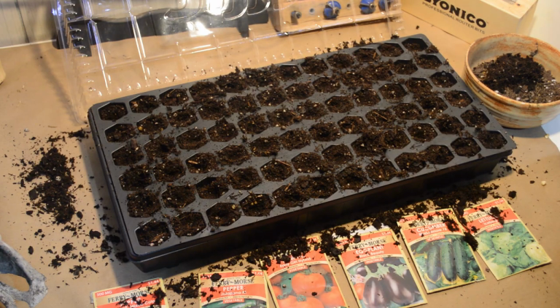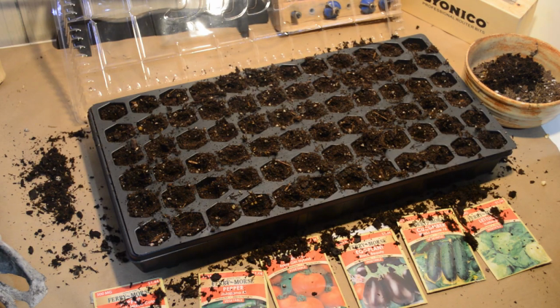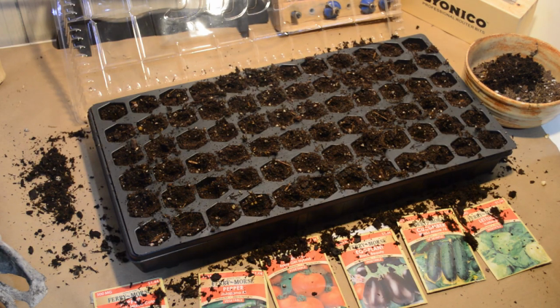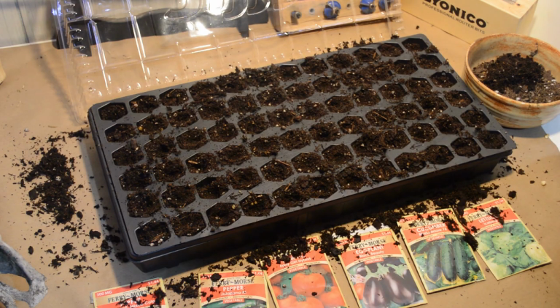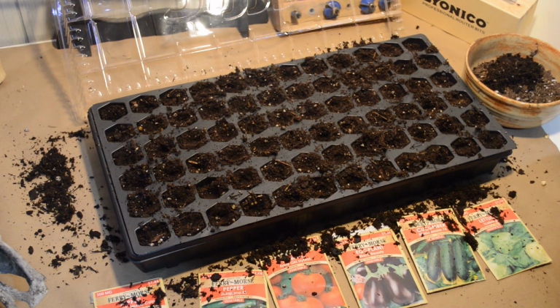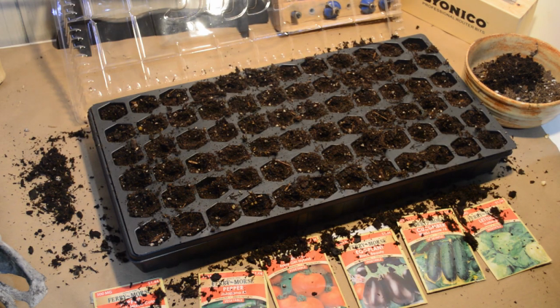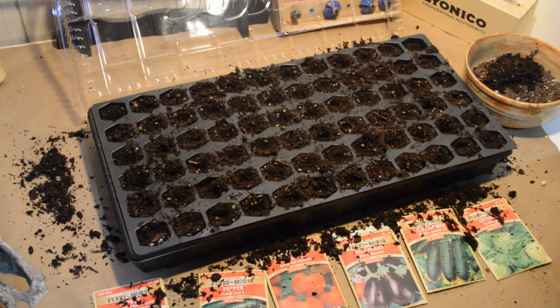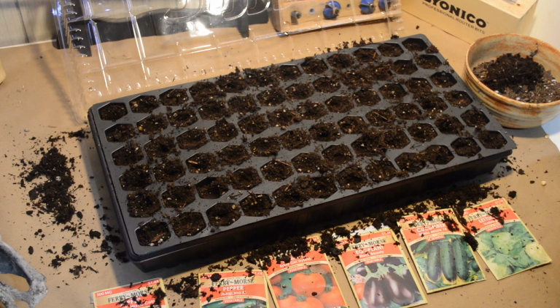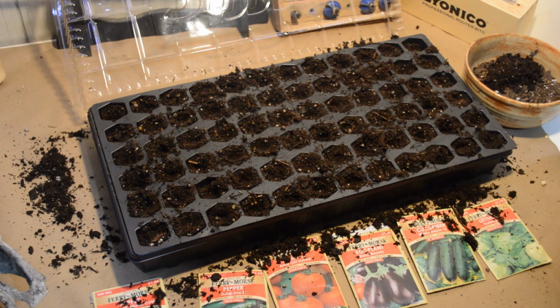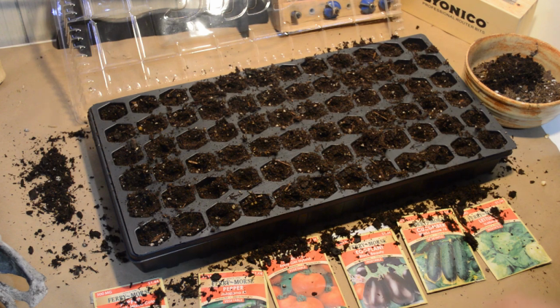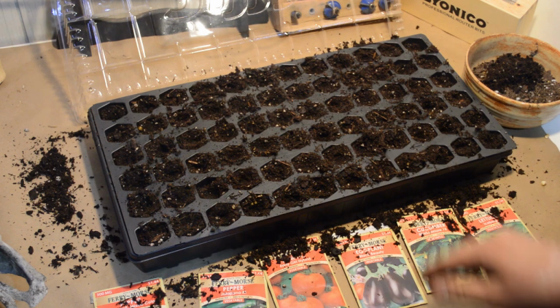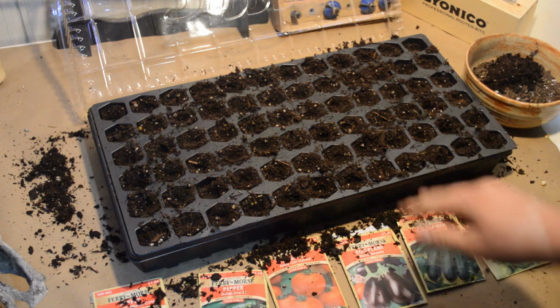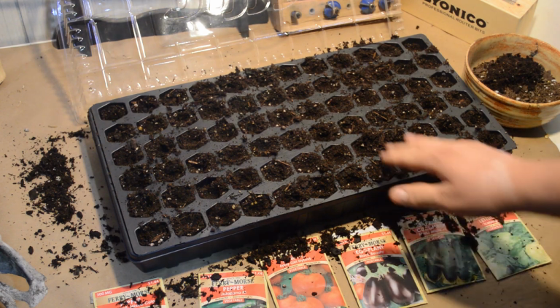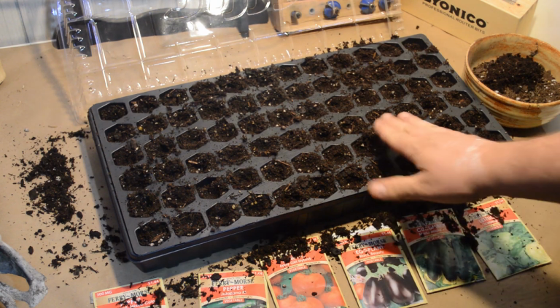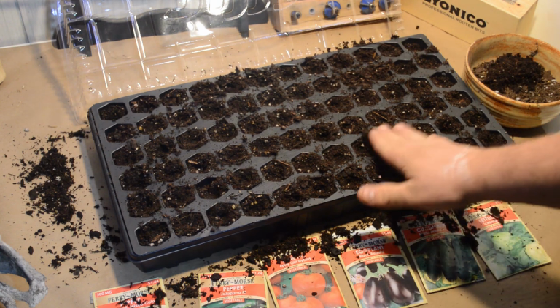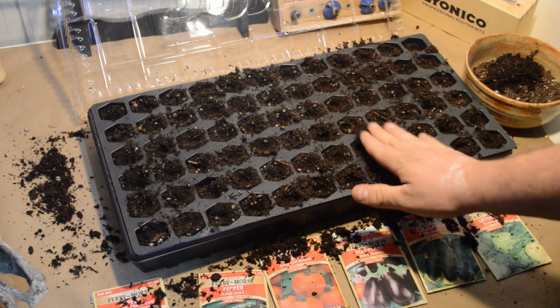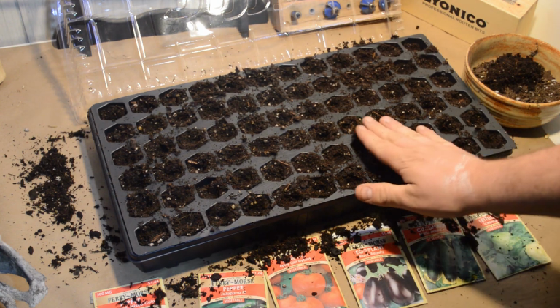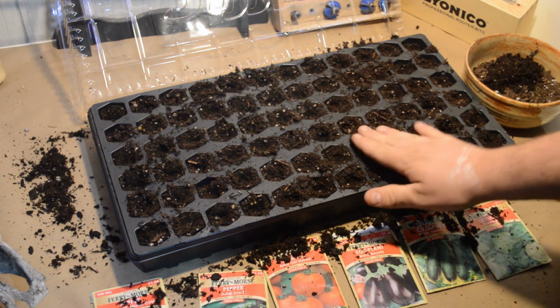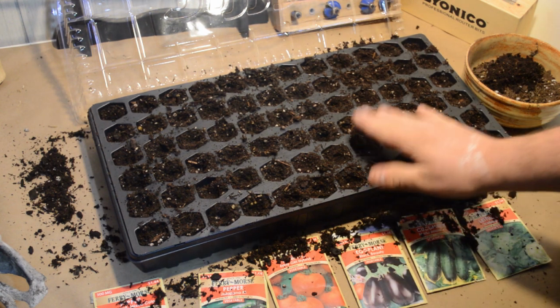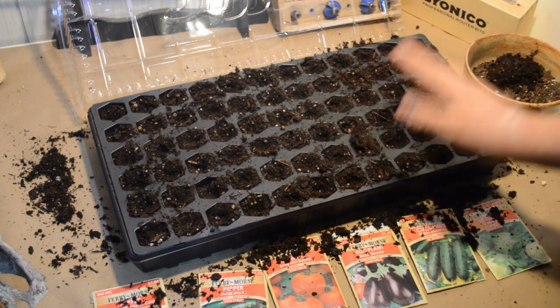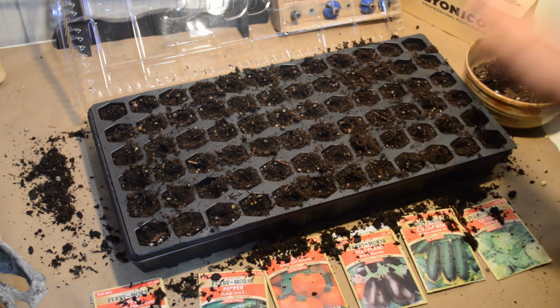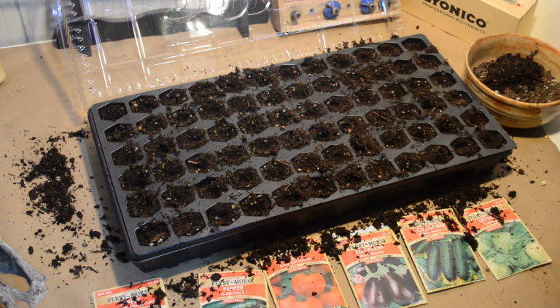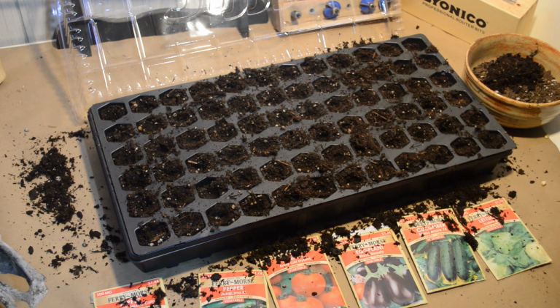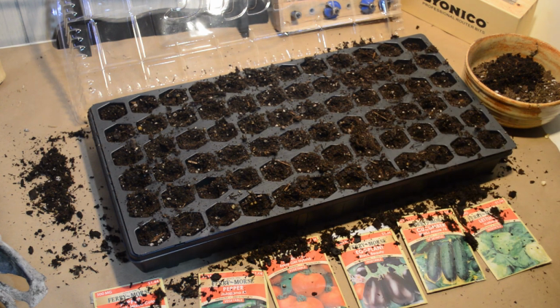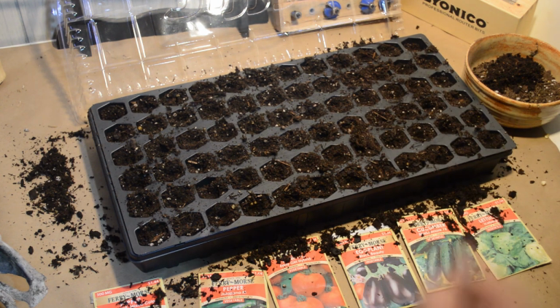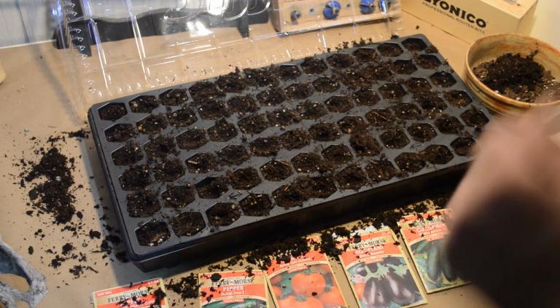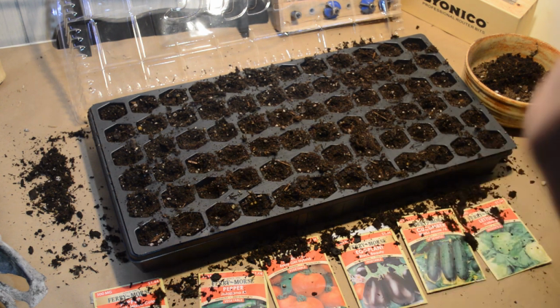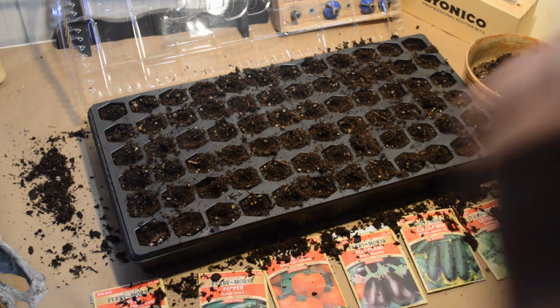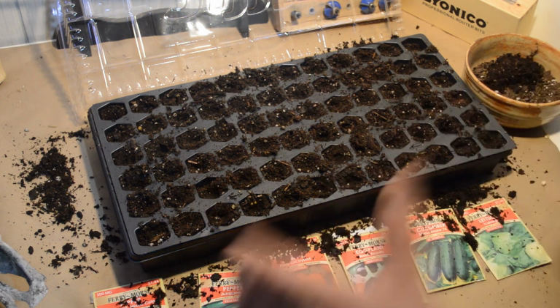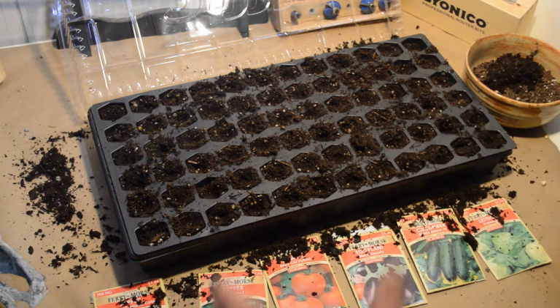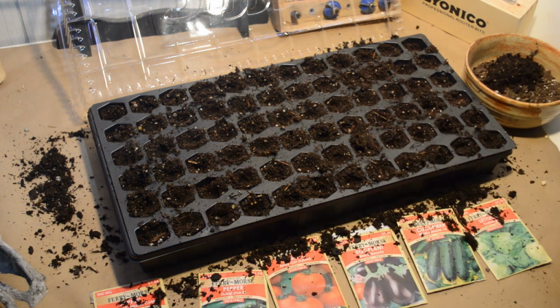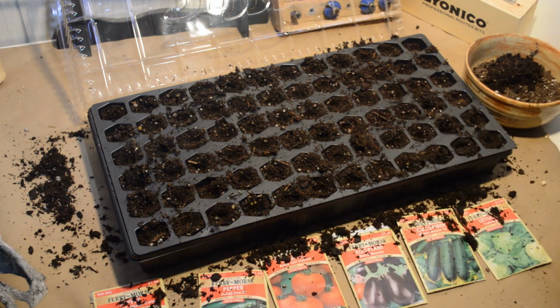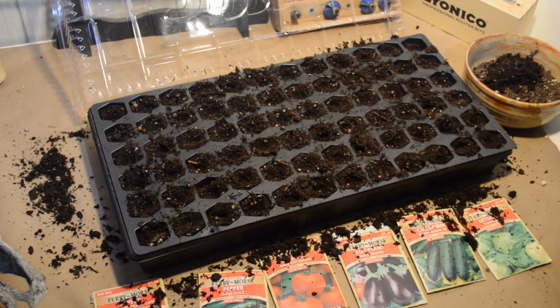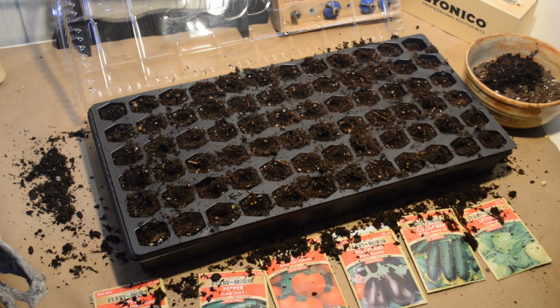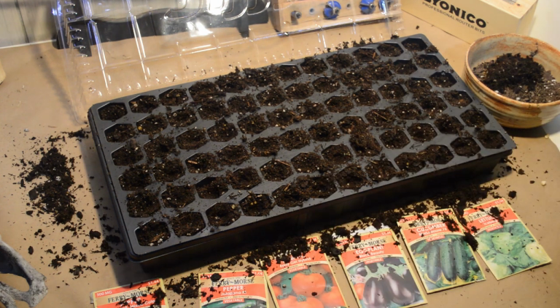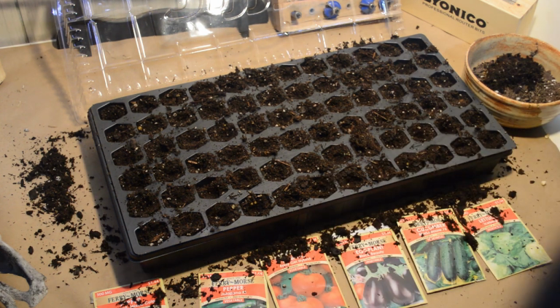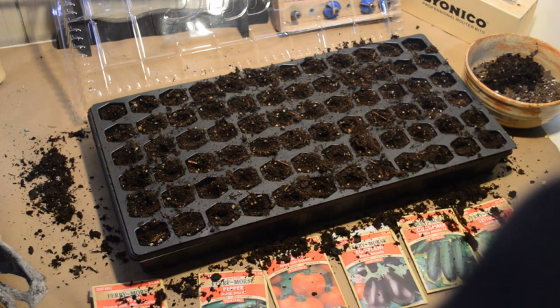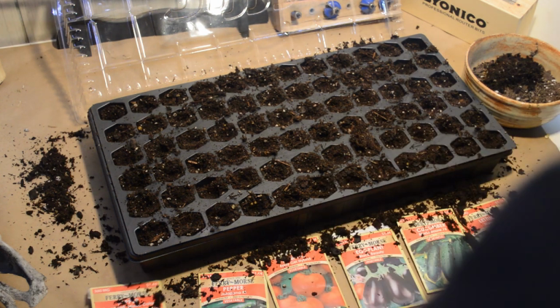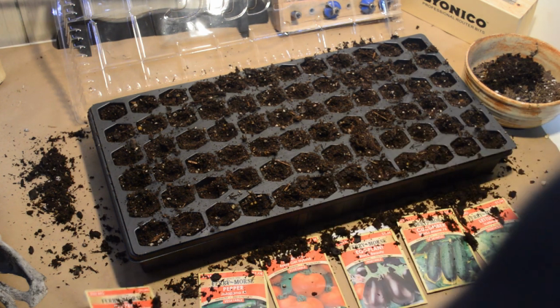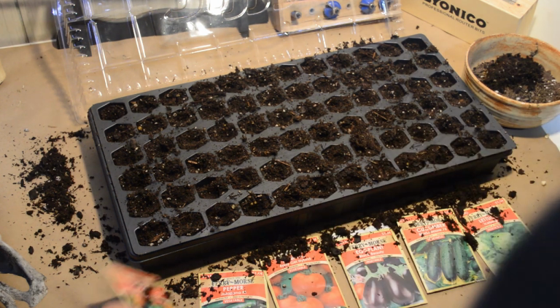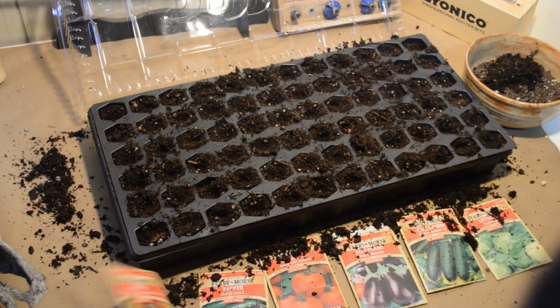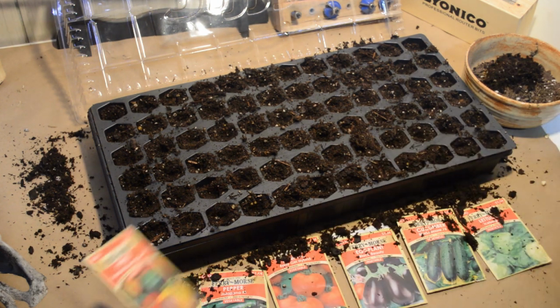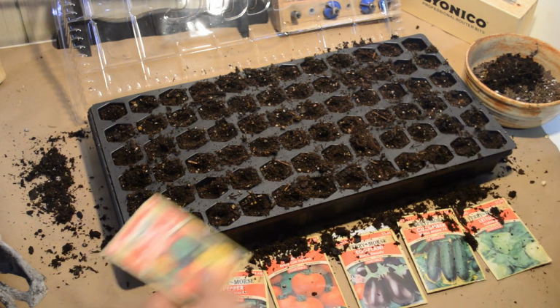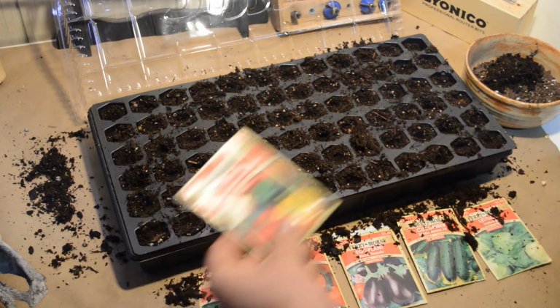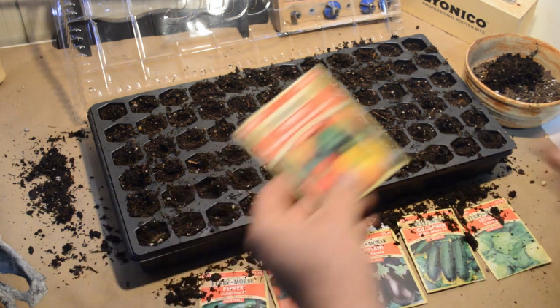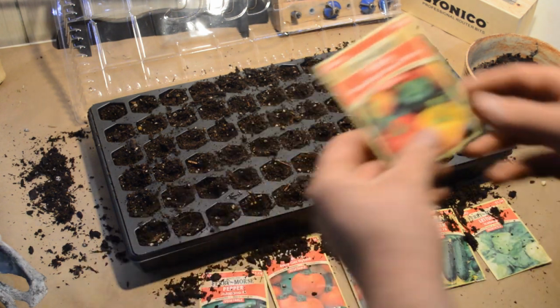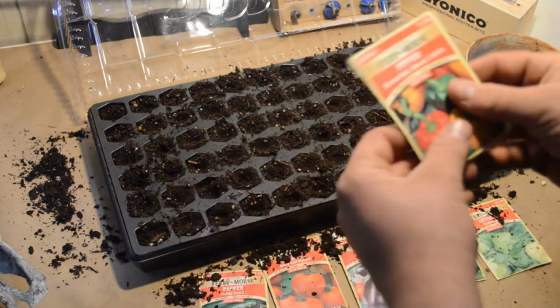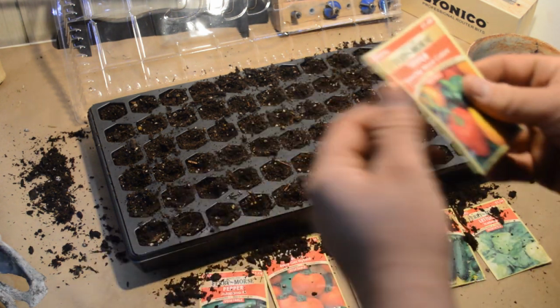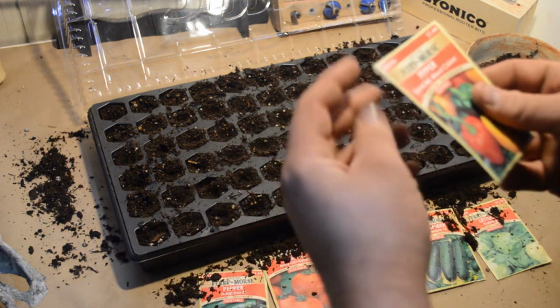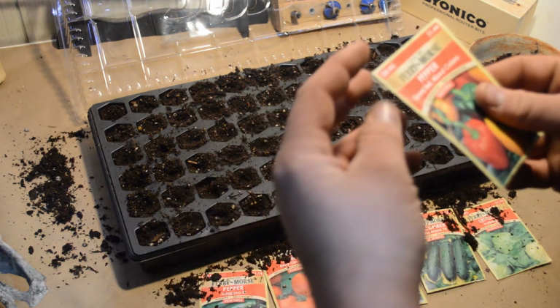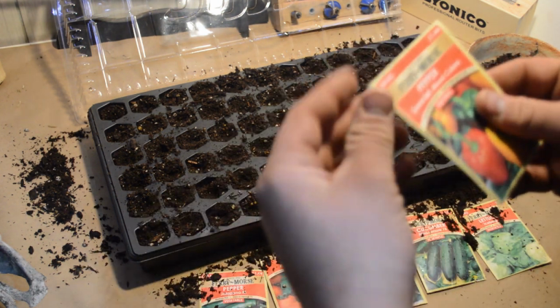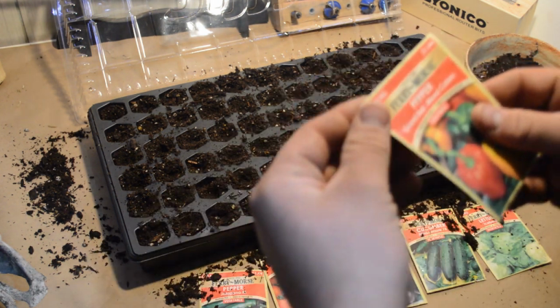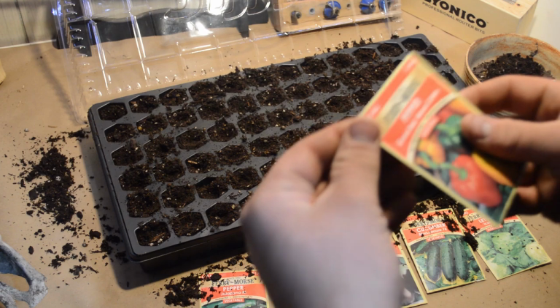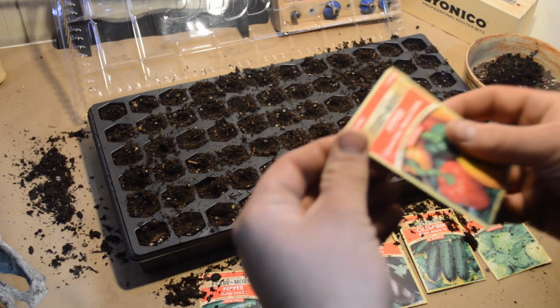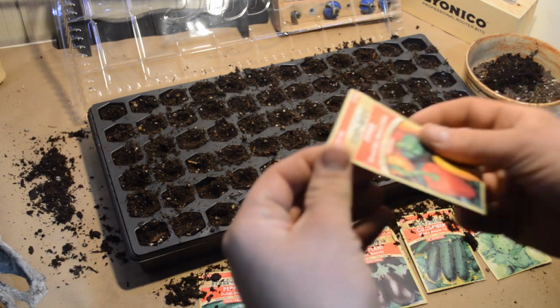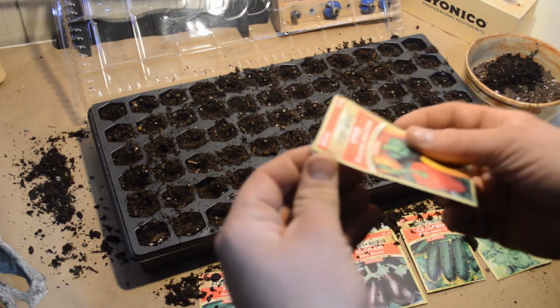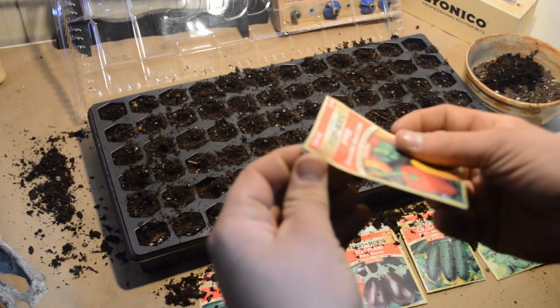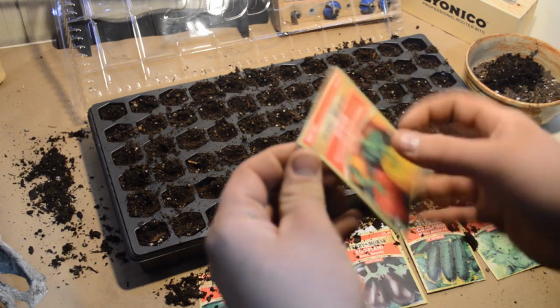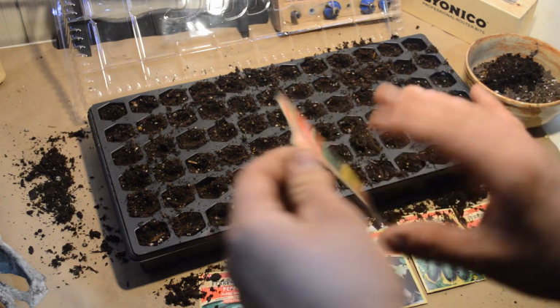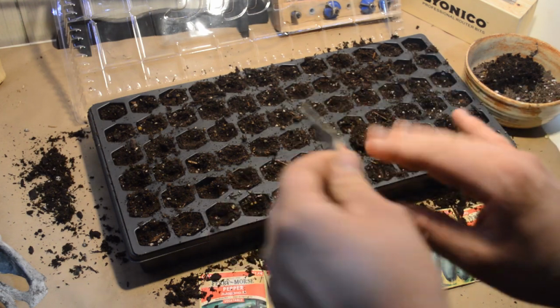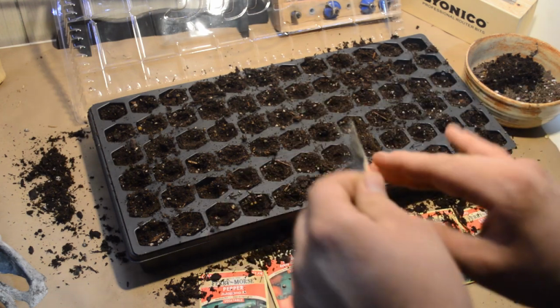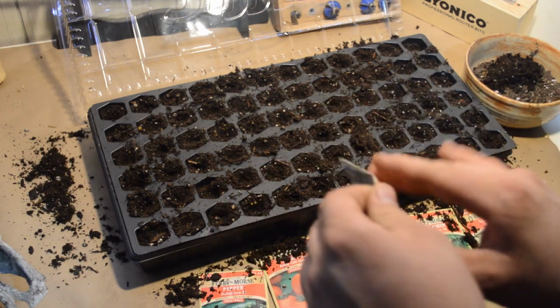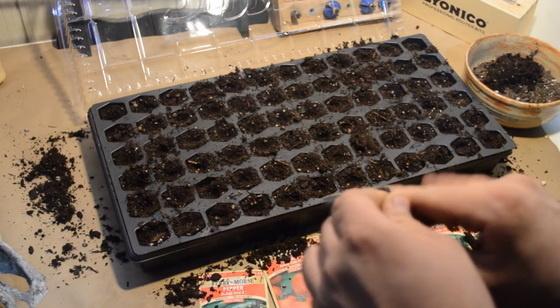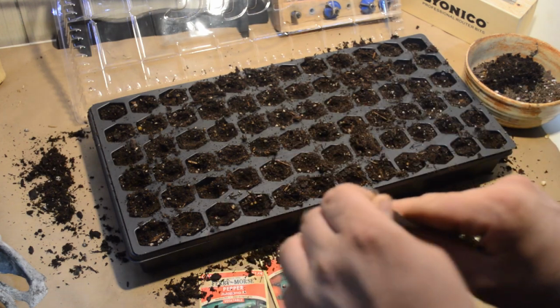Alright, now that that's done, let's get some of the seeds planted. The first couple rows are going to be the bell peppers.